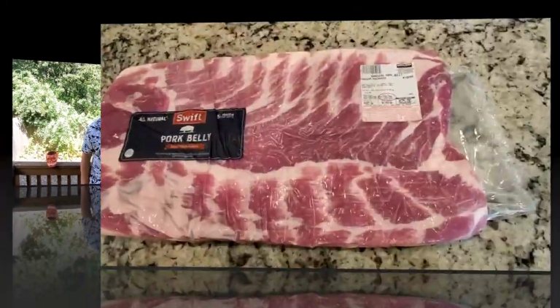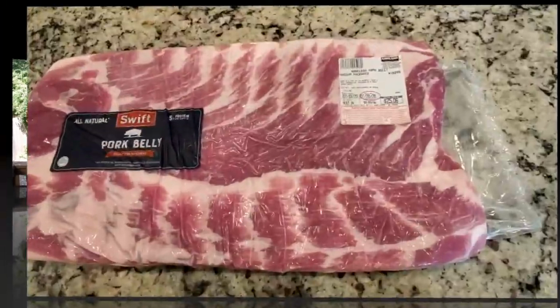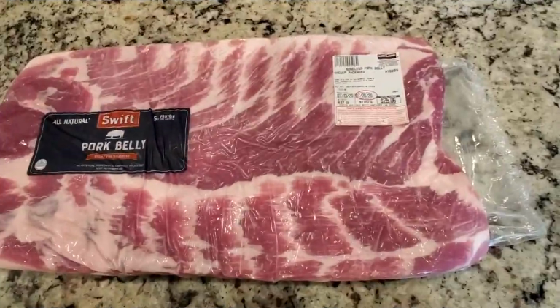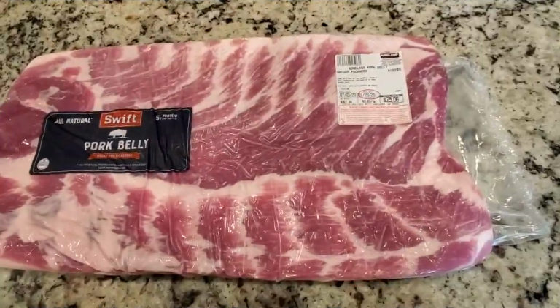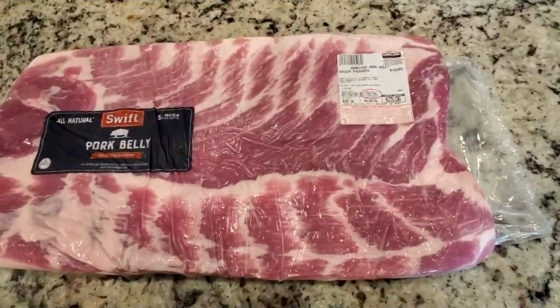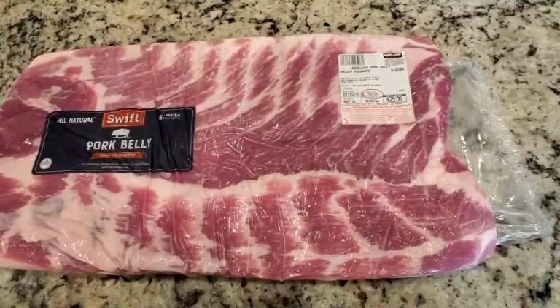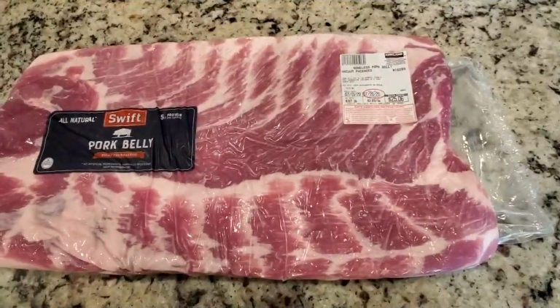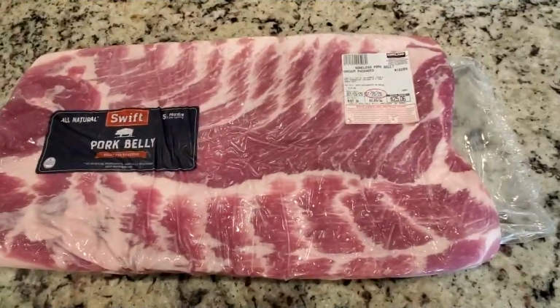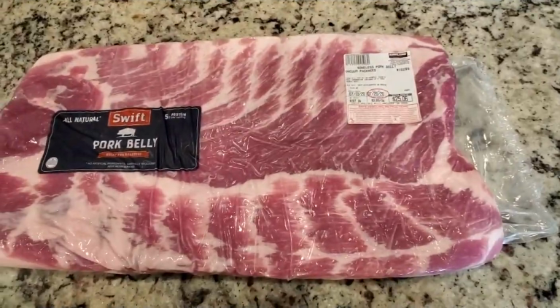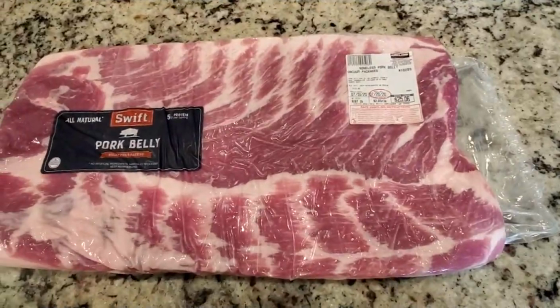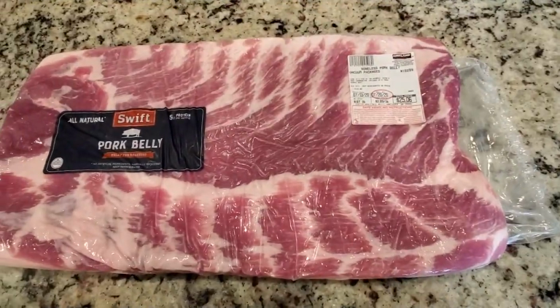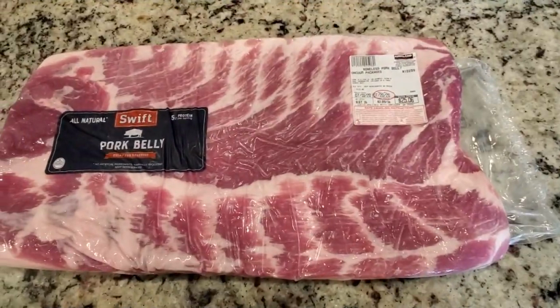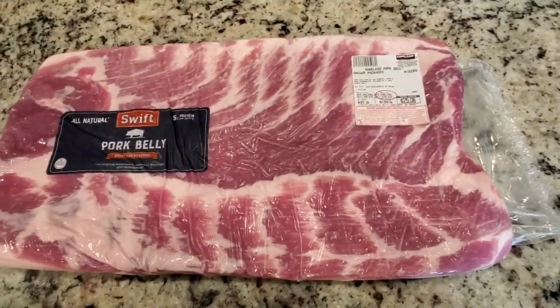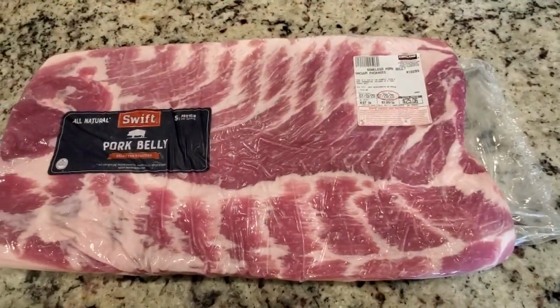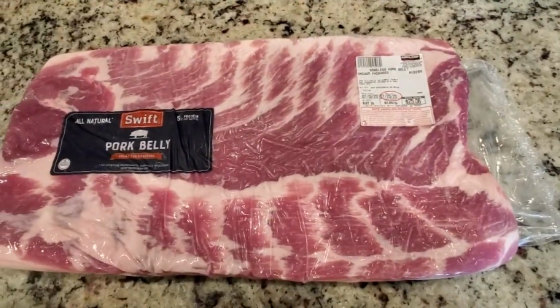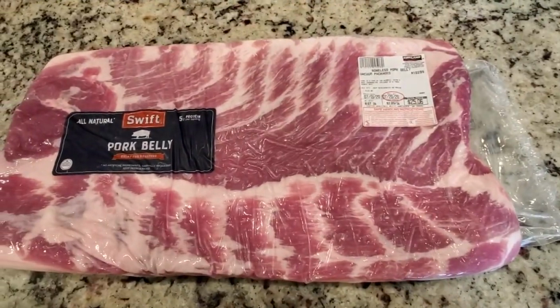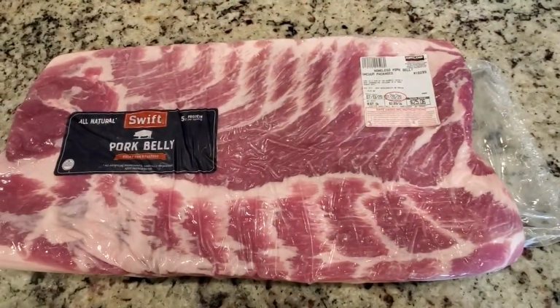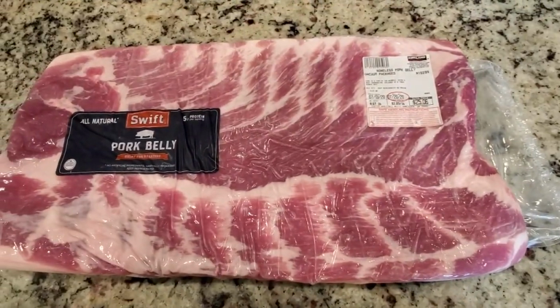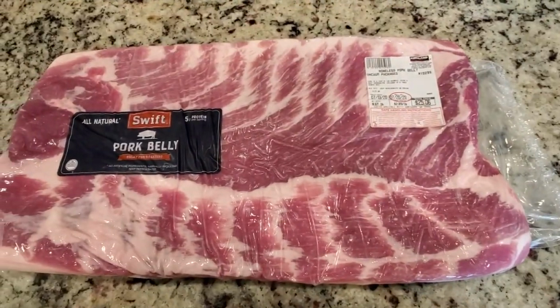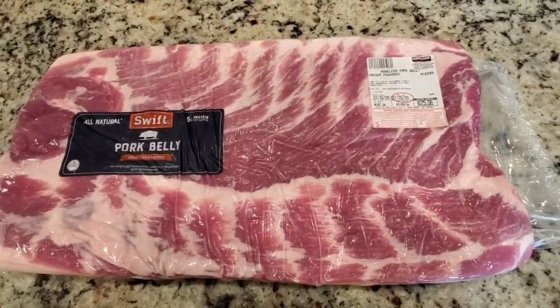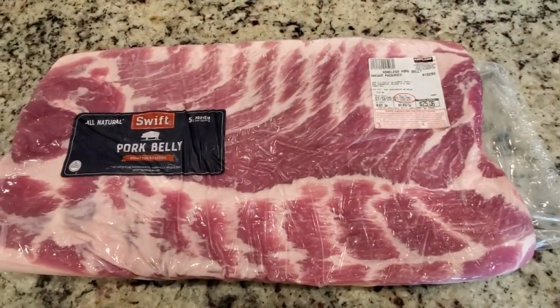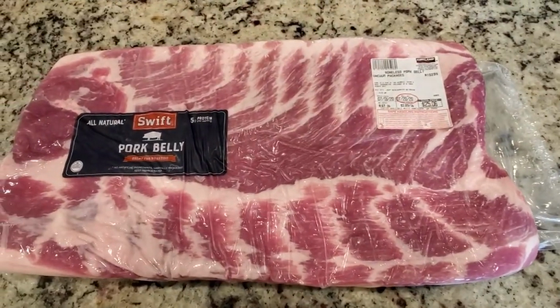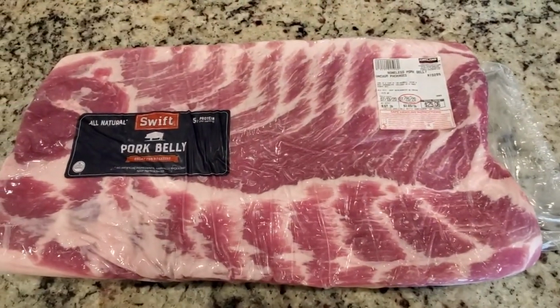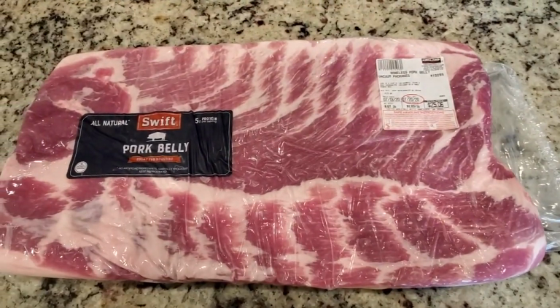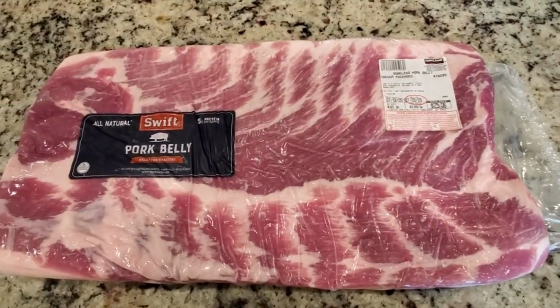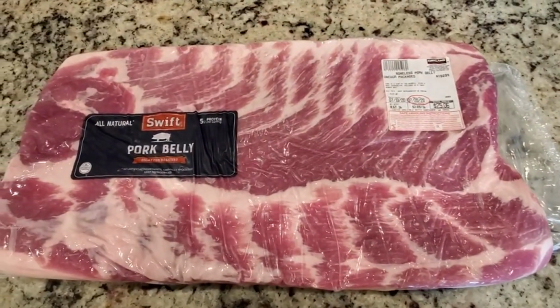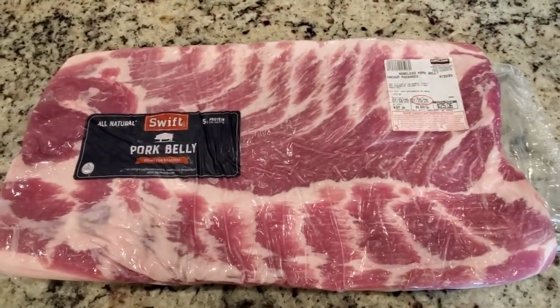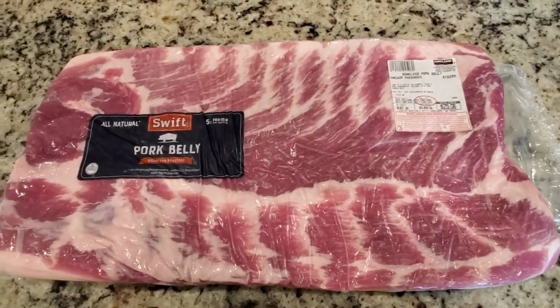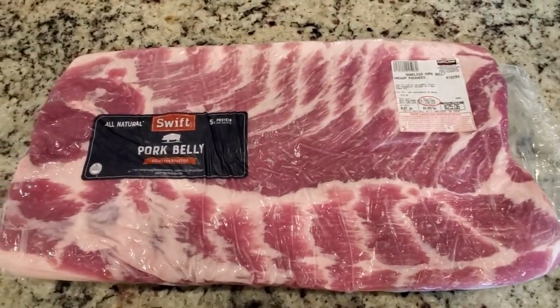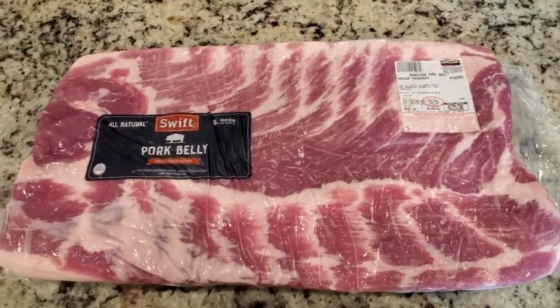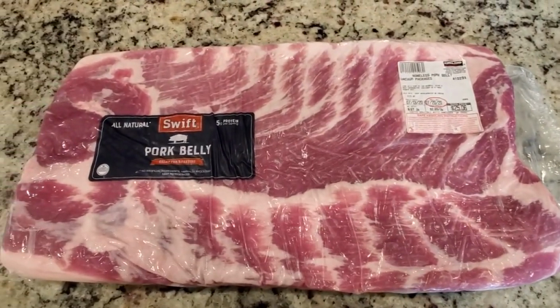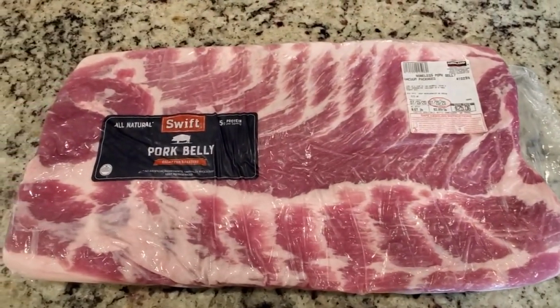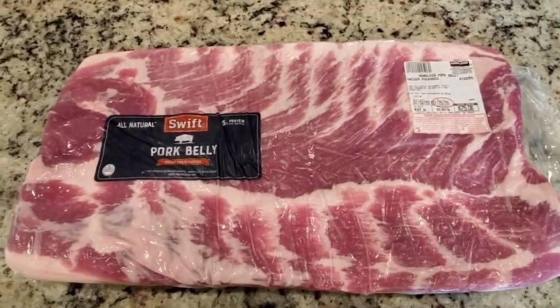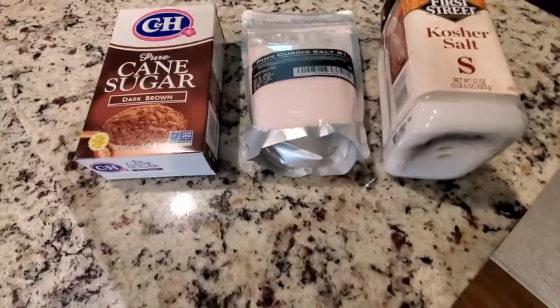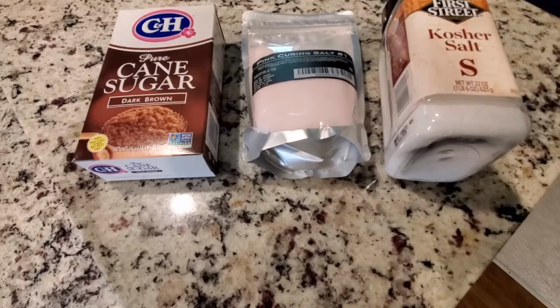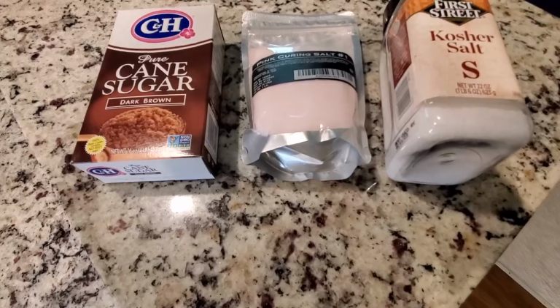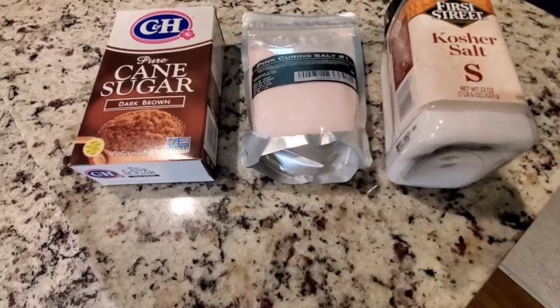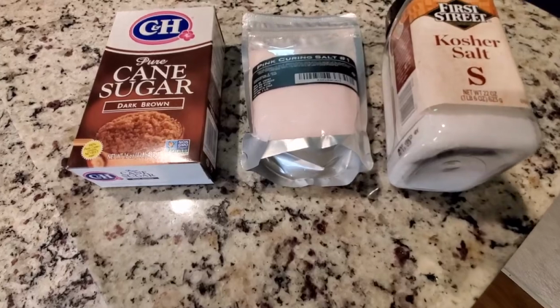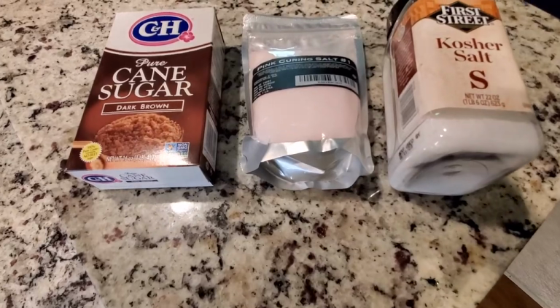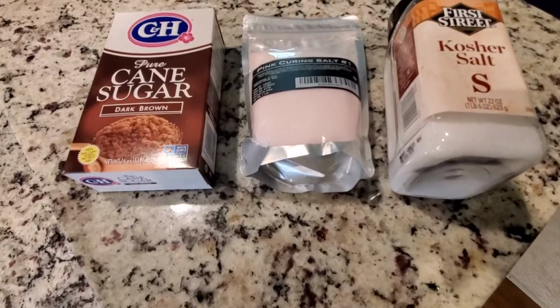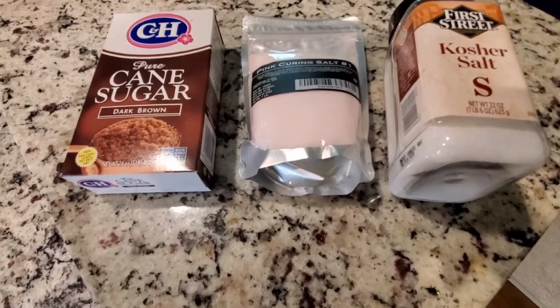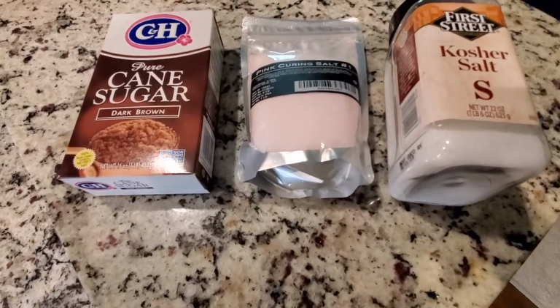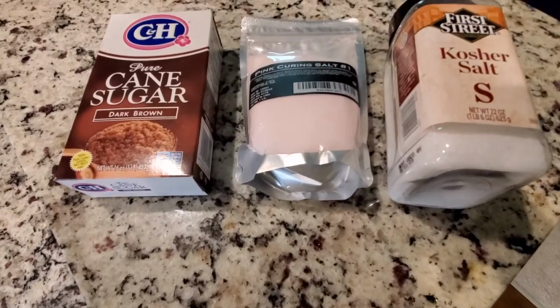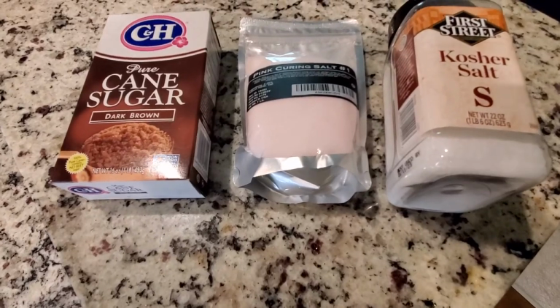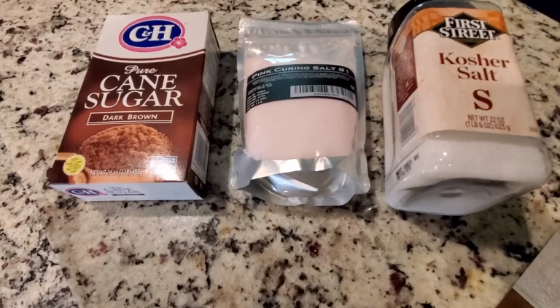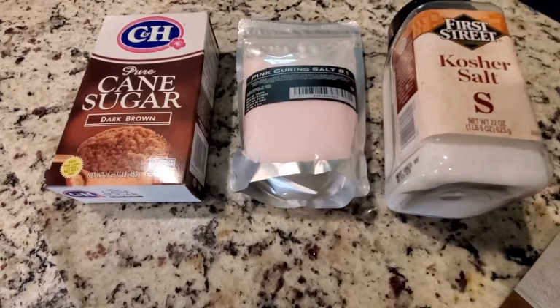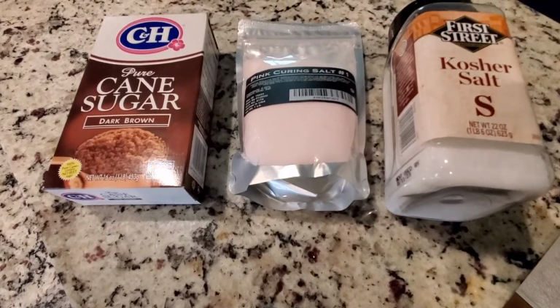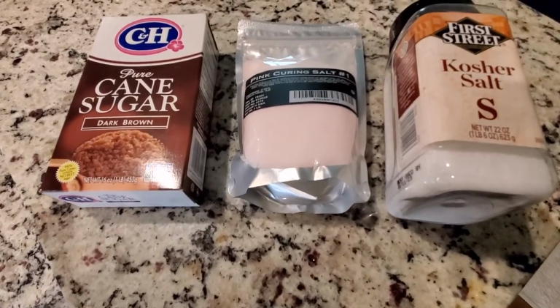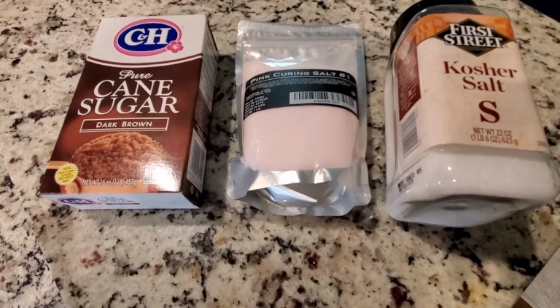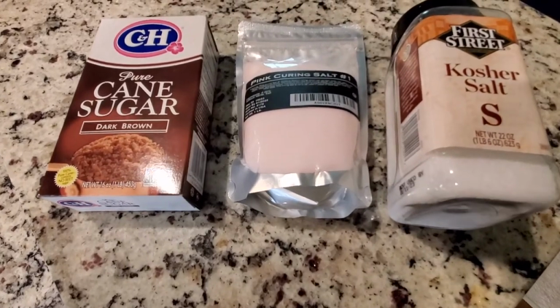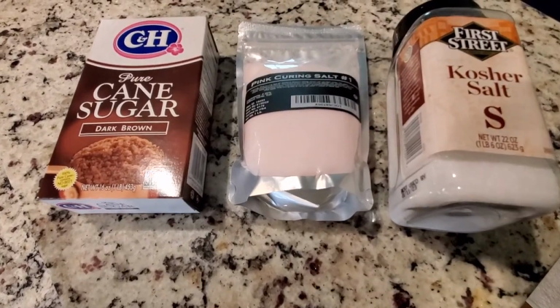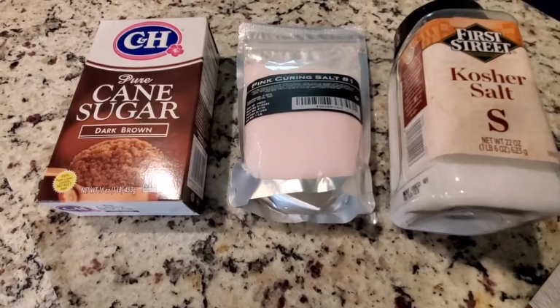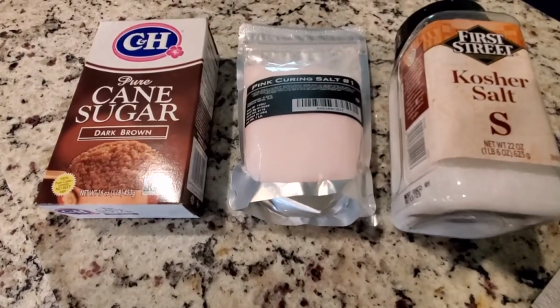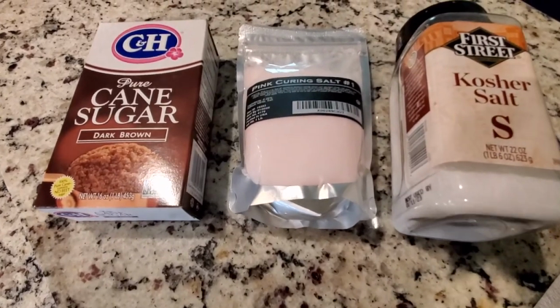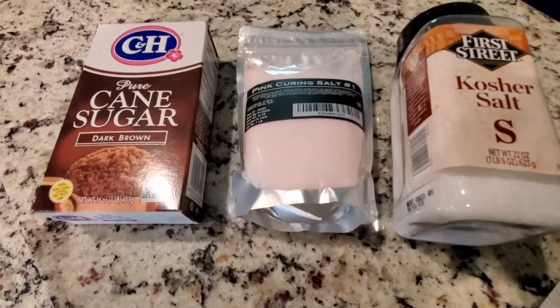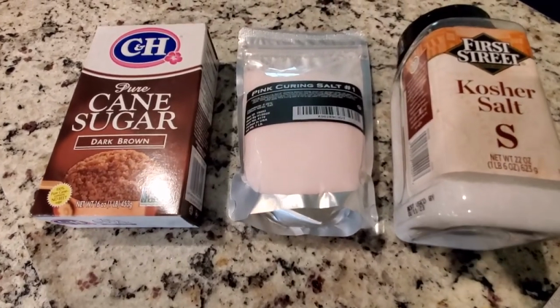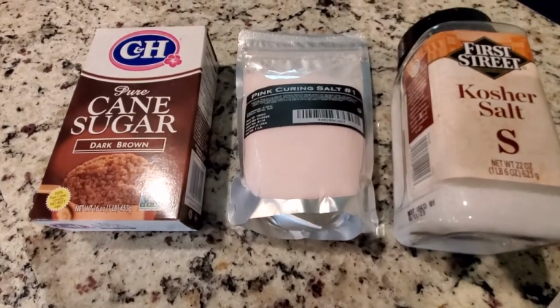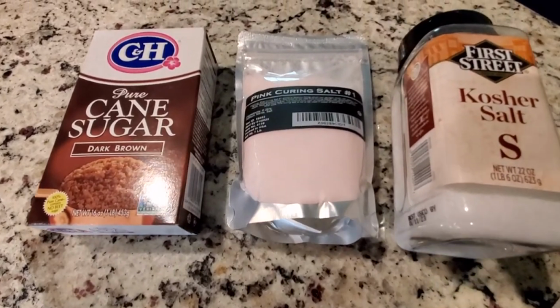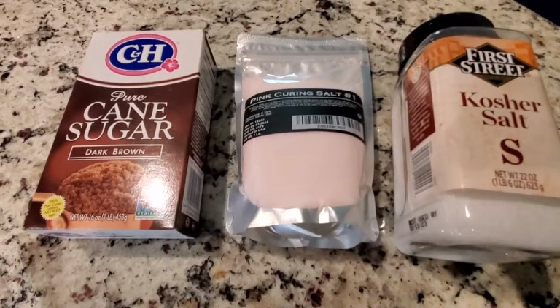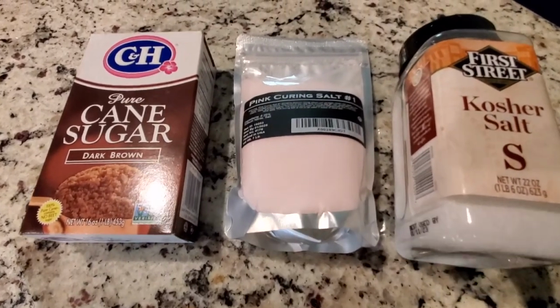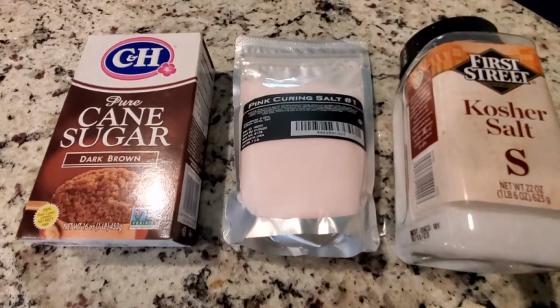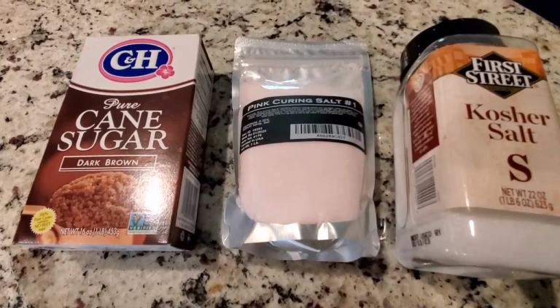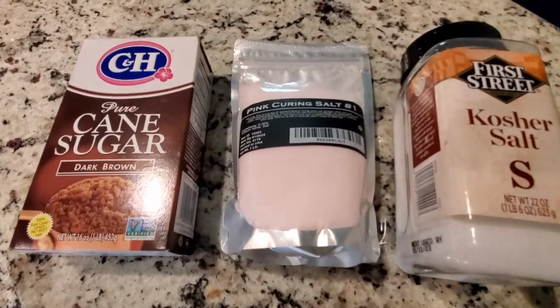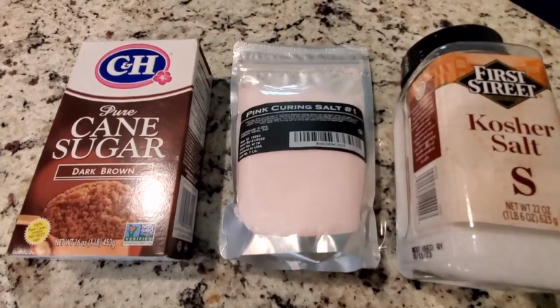For this recipe, all you're going to need is a pork belly, sugar, curing salt, and kosher salt.